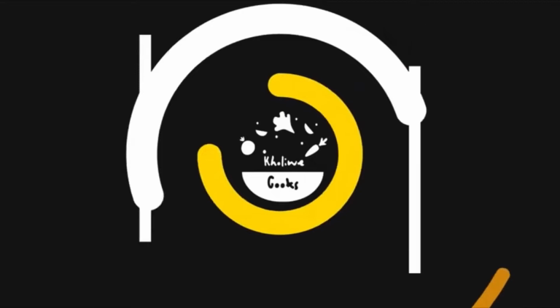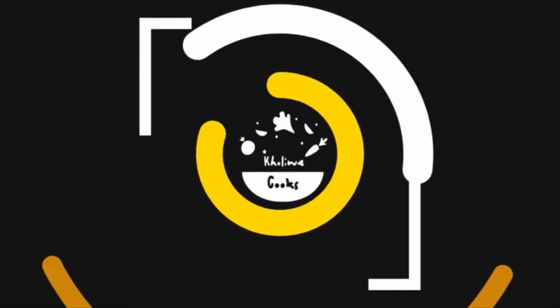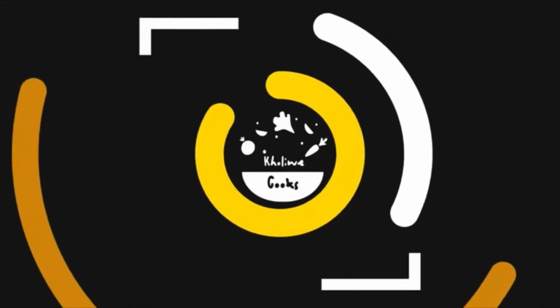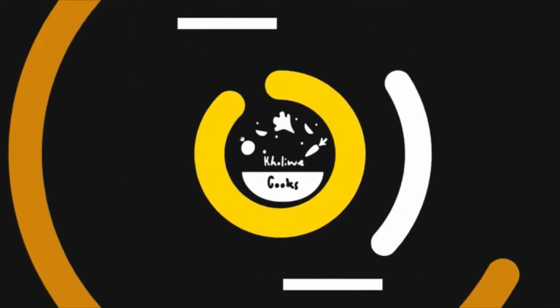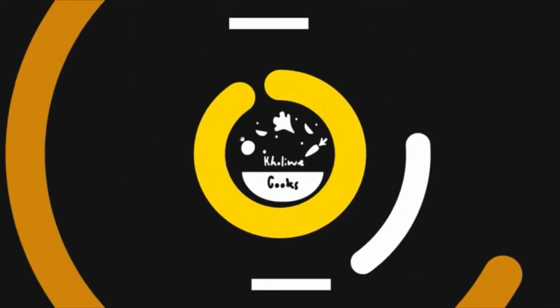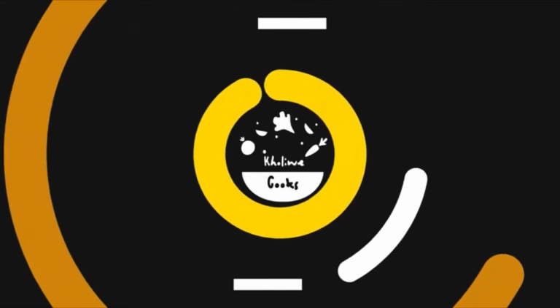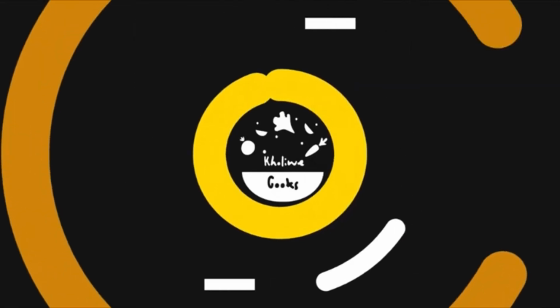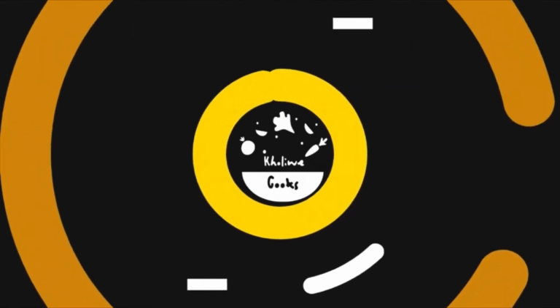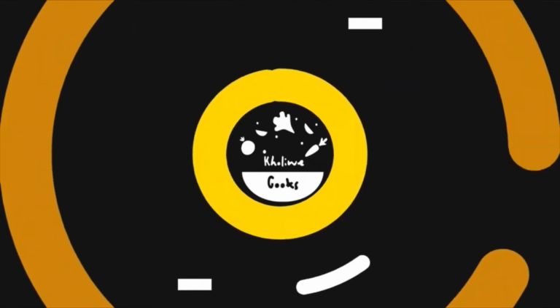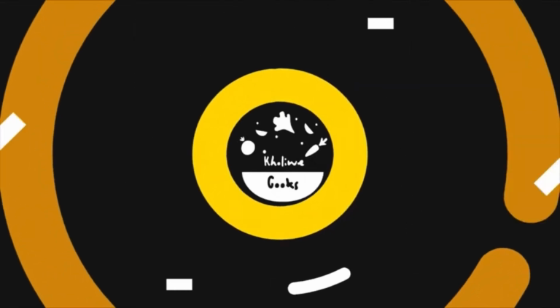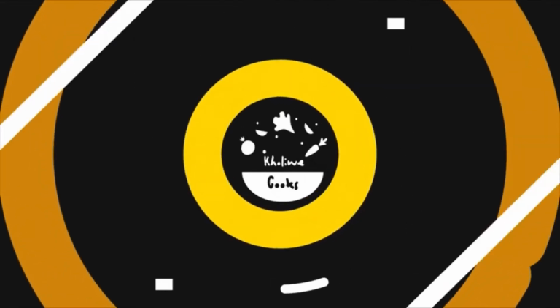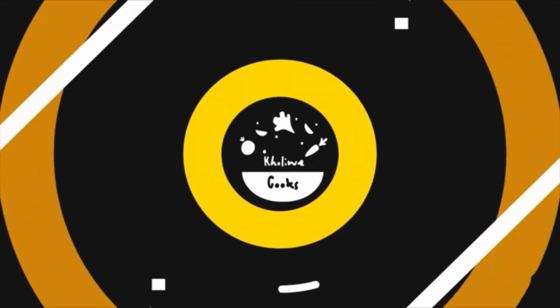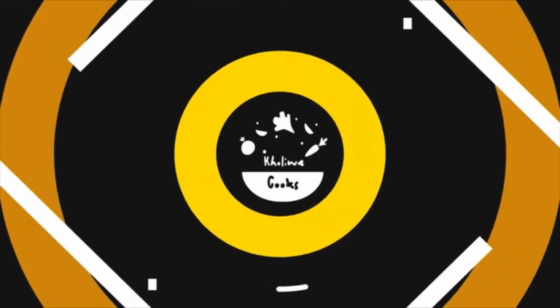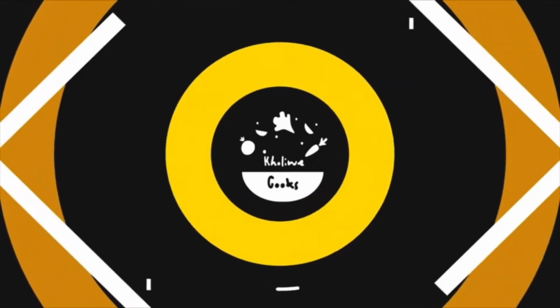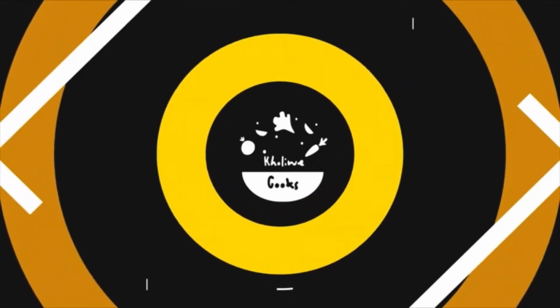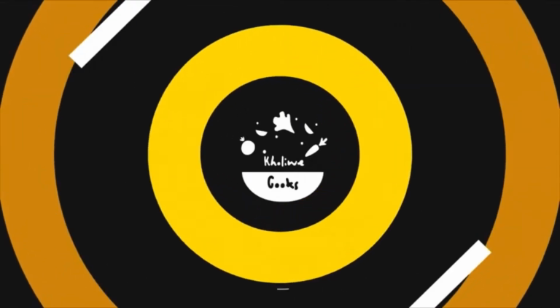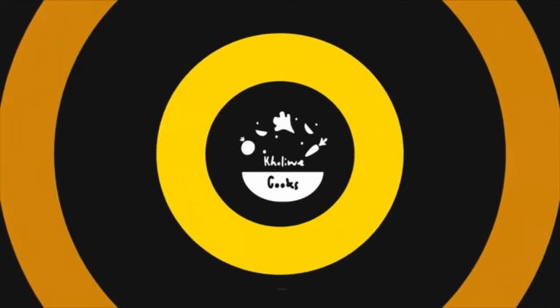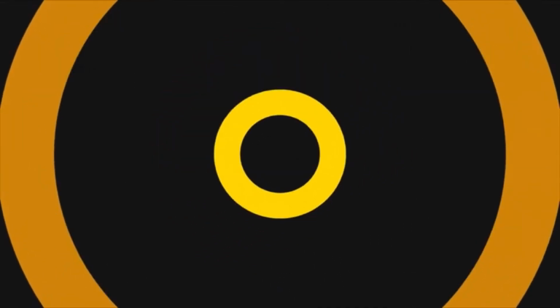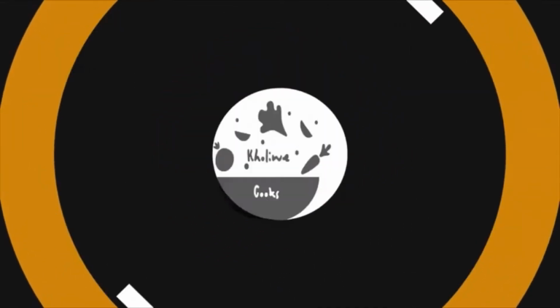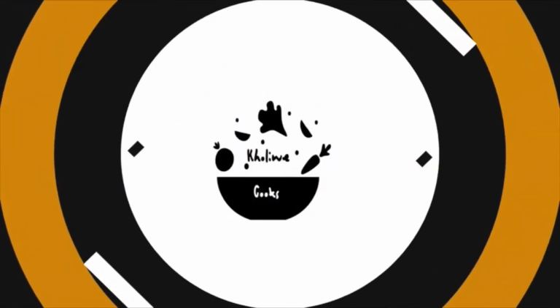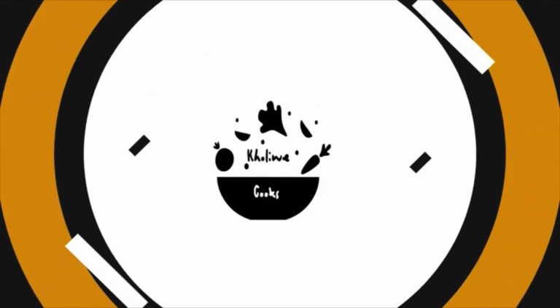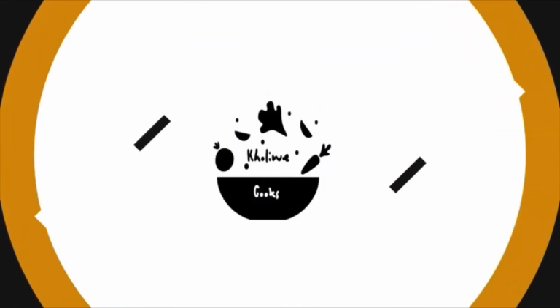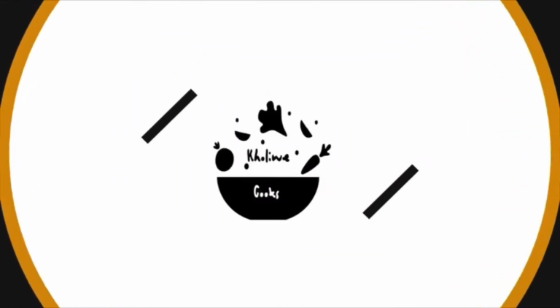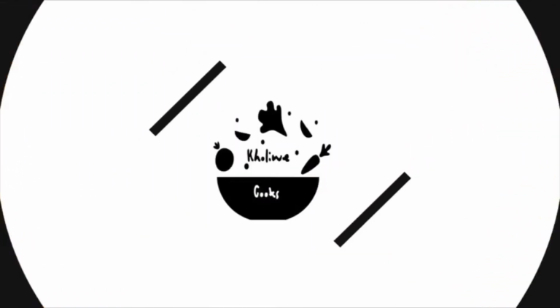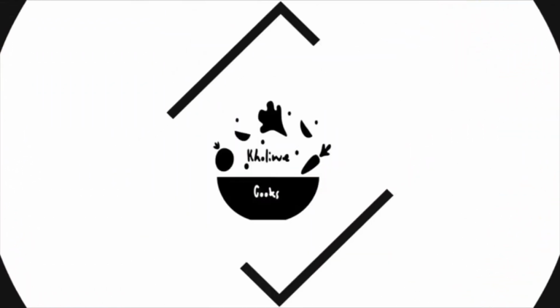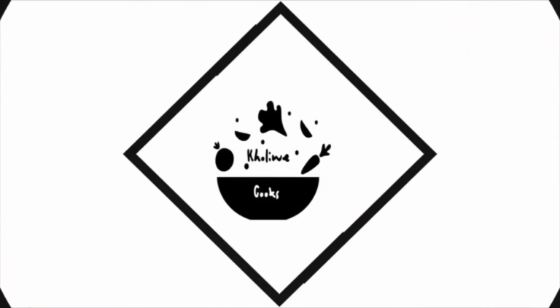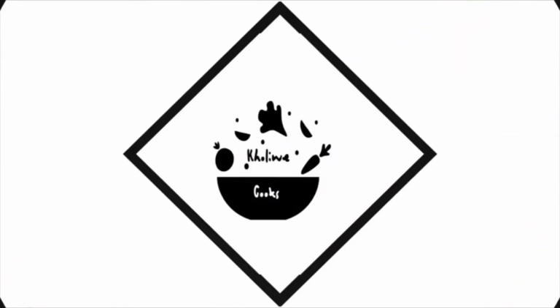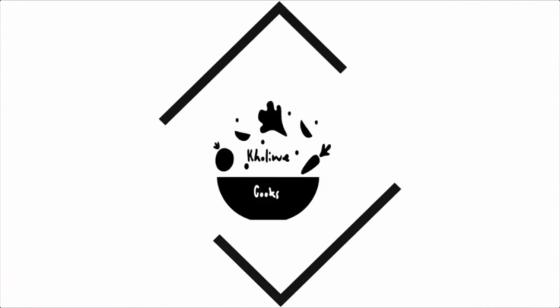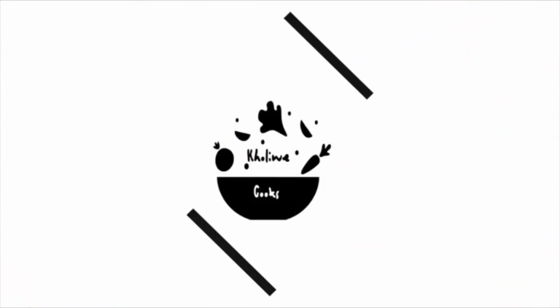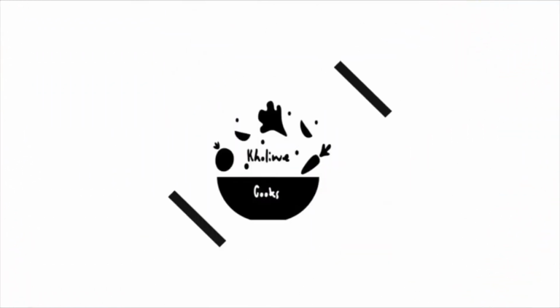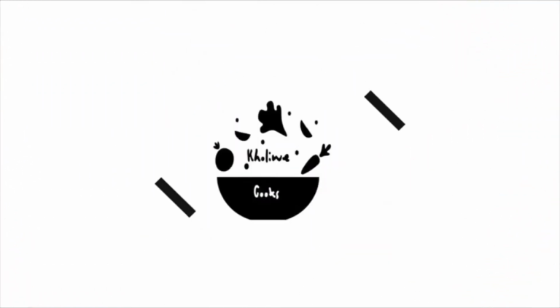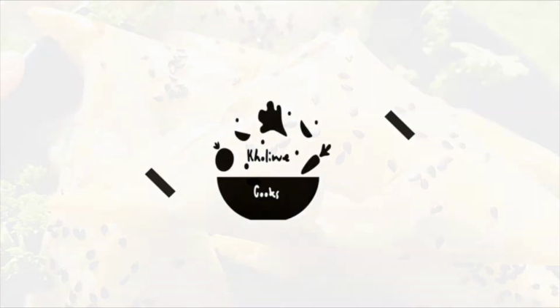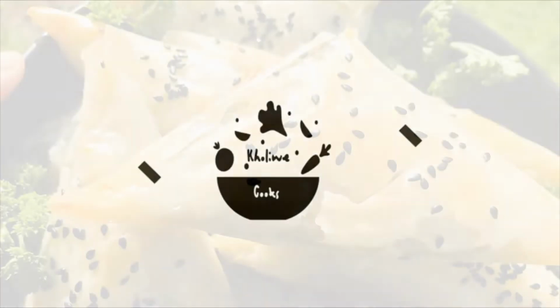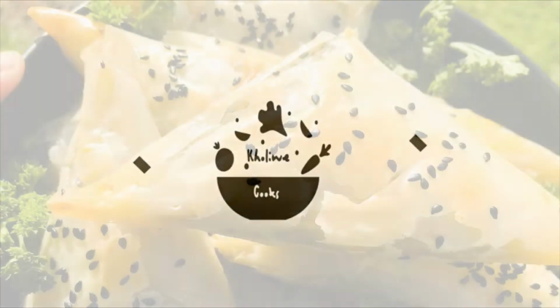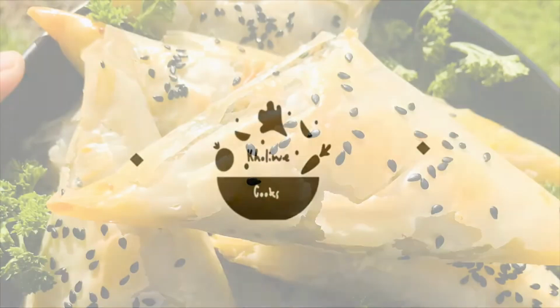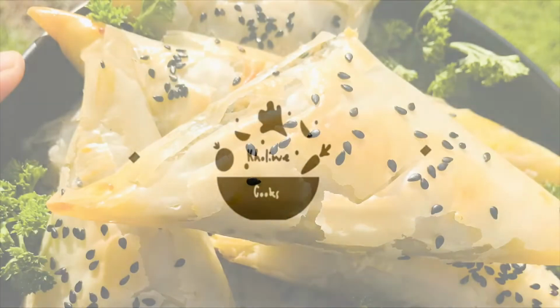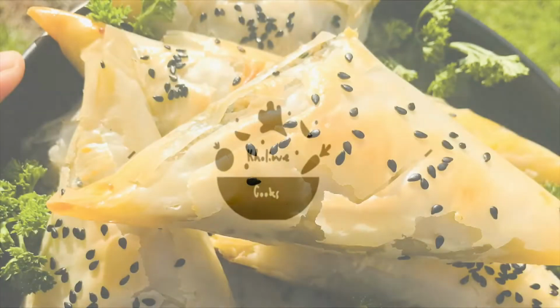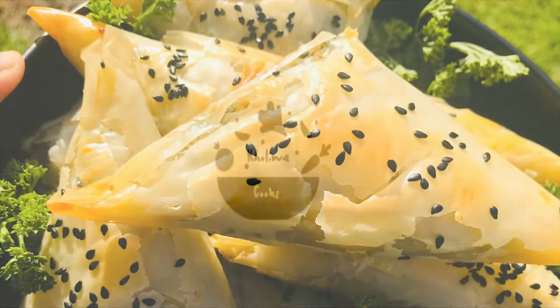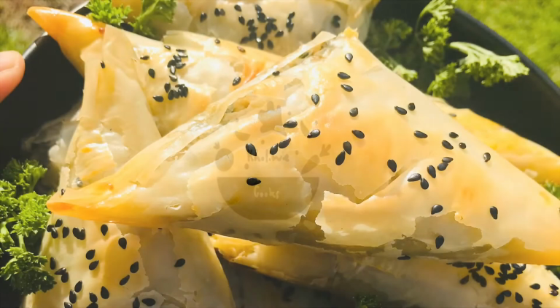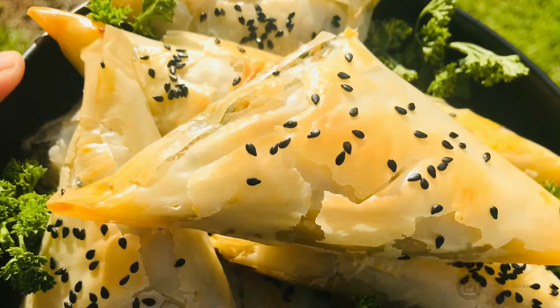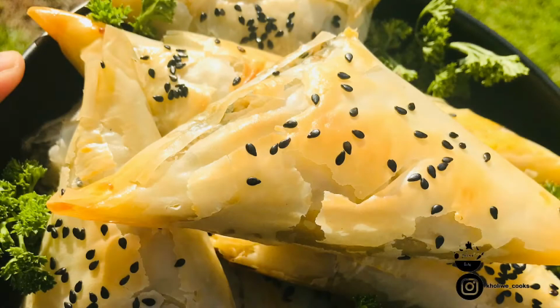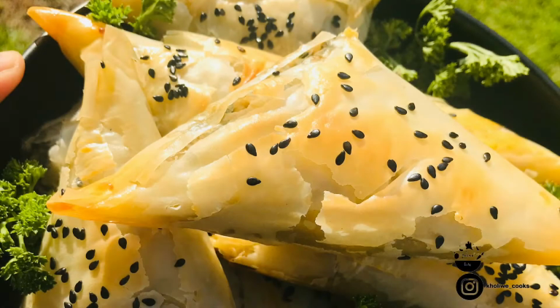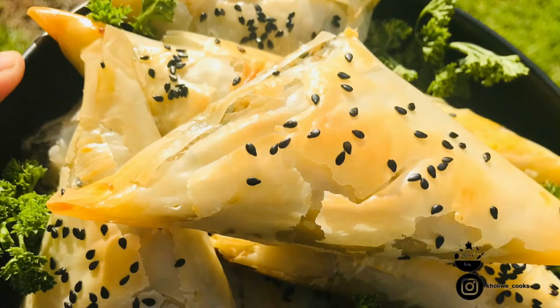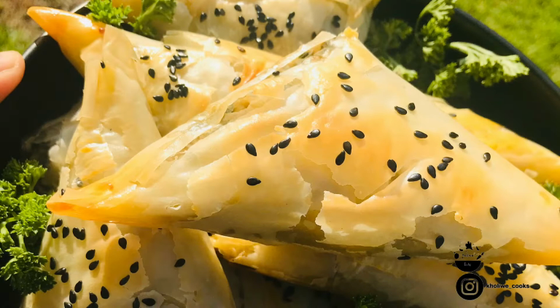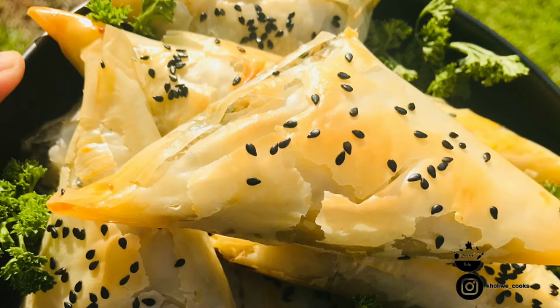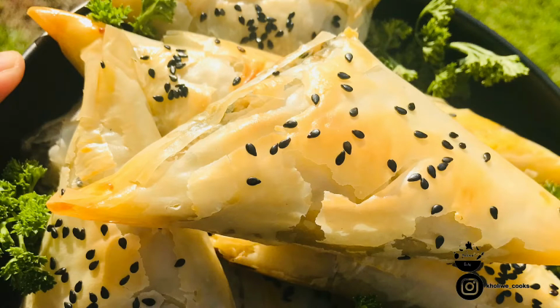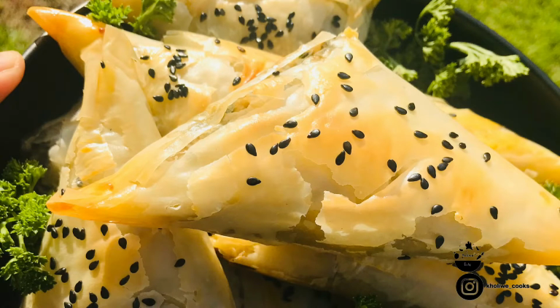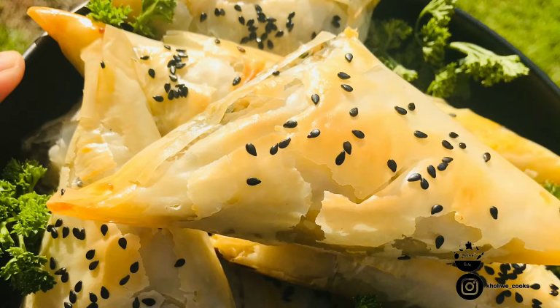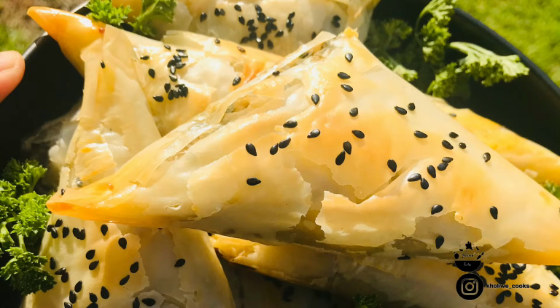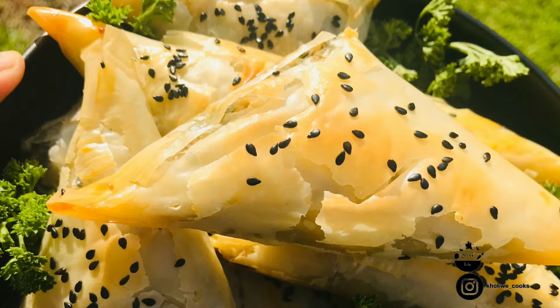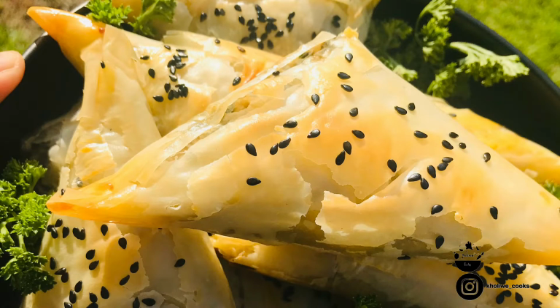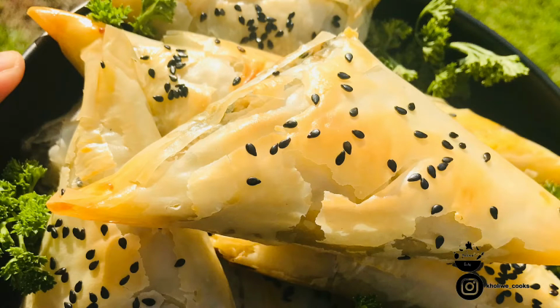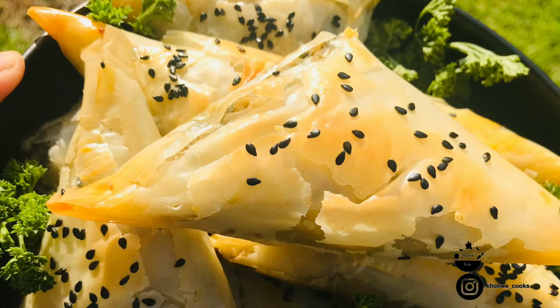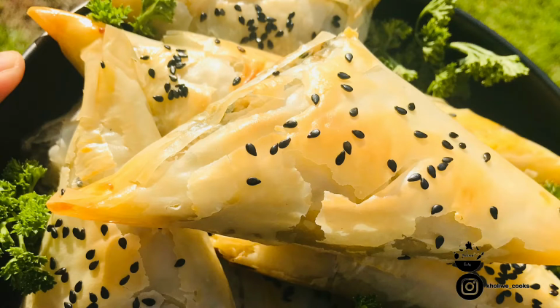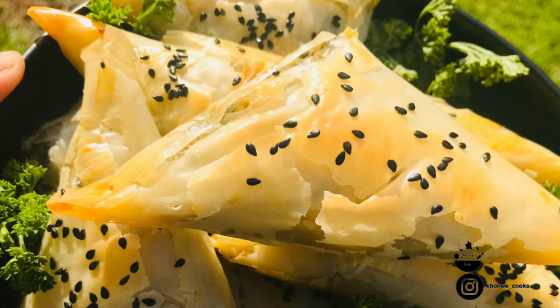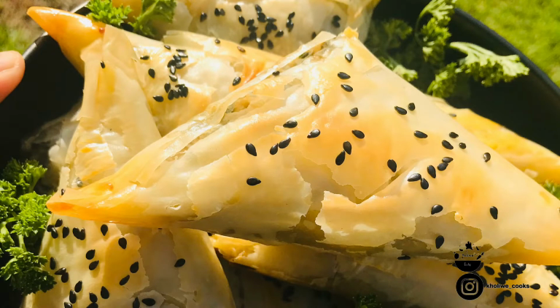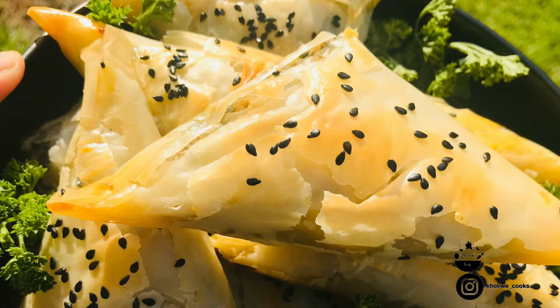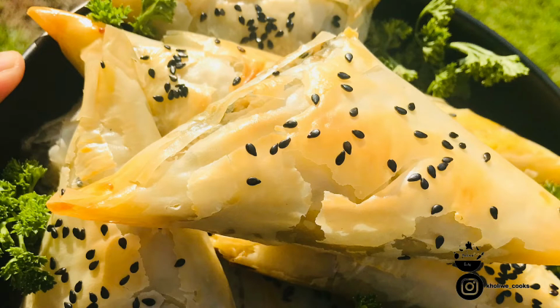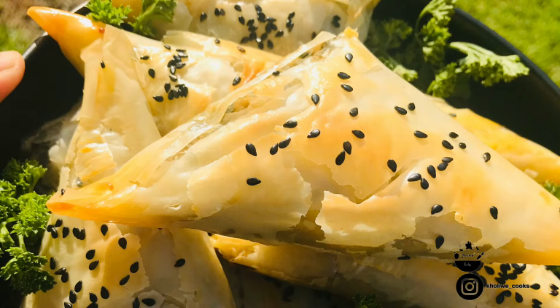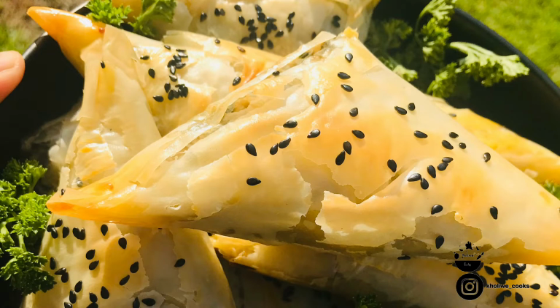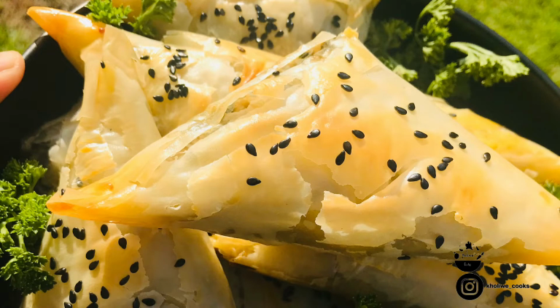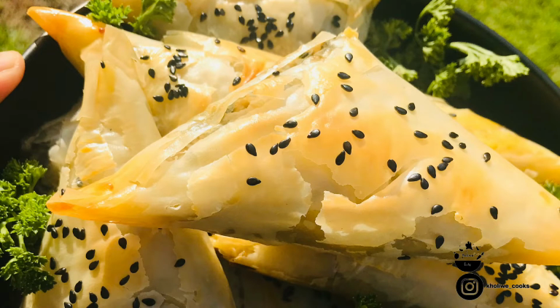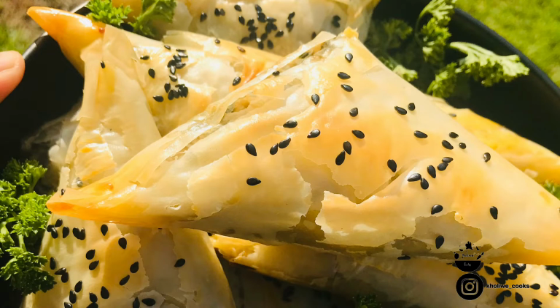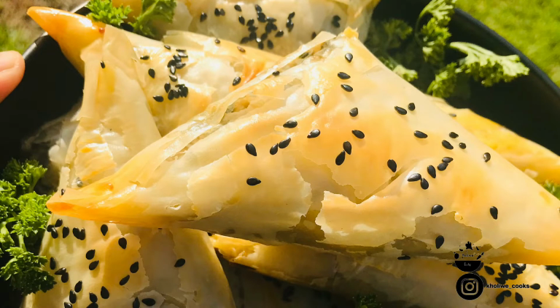Hello and welcome back to my channel. Today we're making spinach, mushroom and feta spanakopitas.